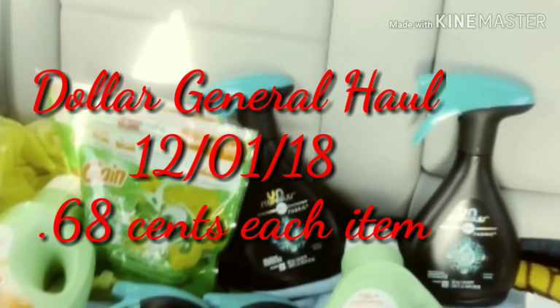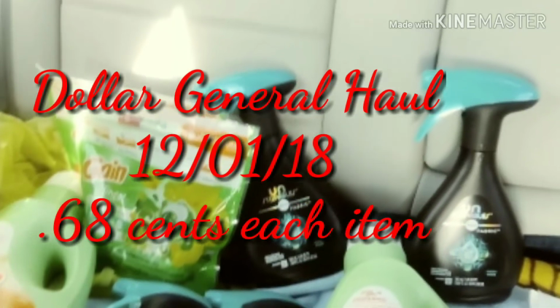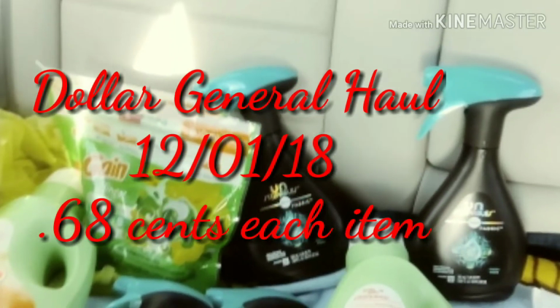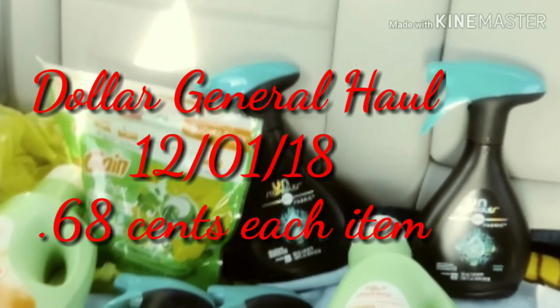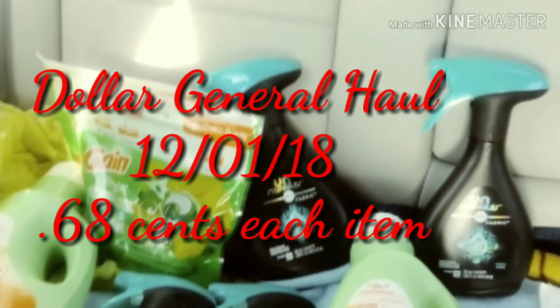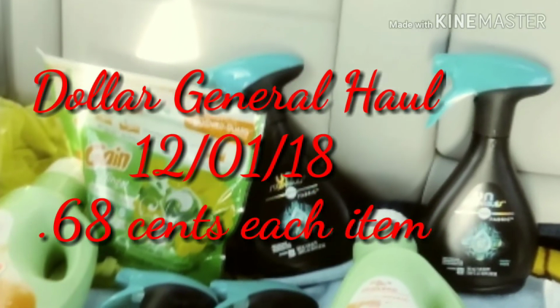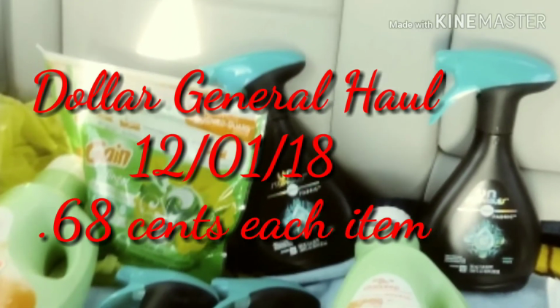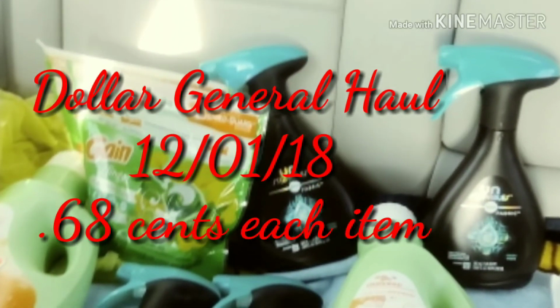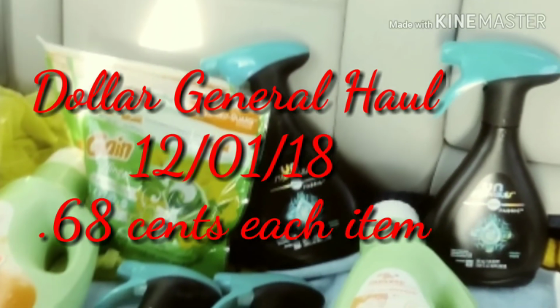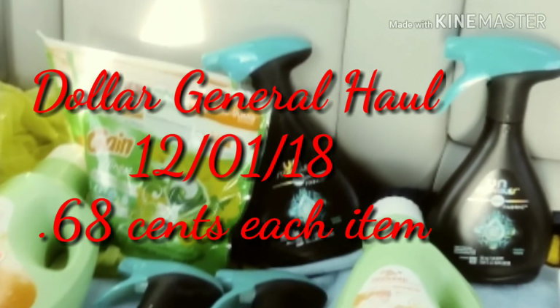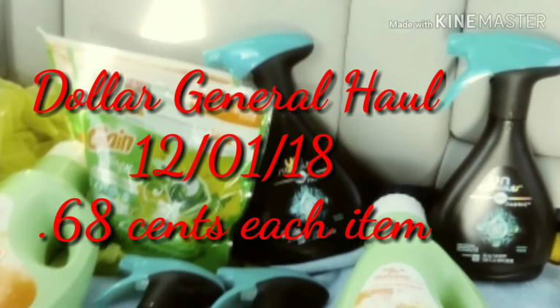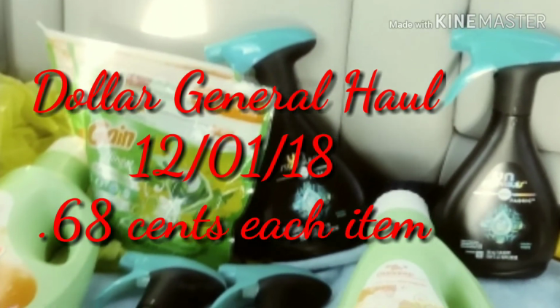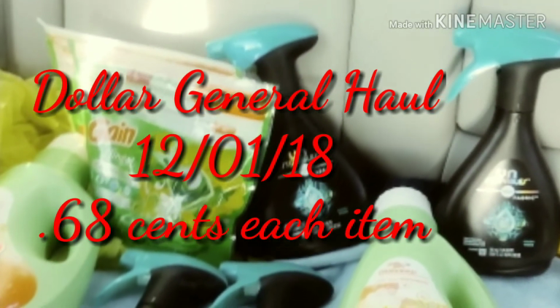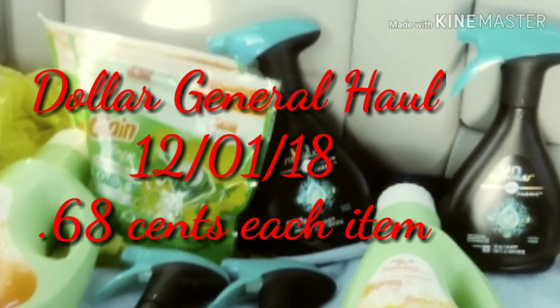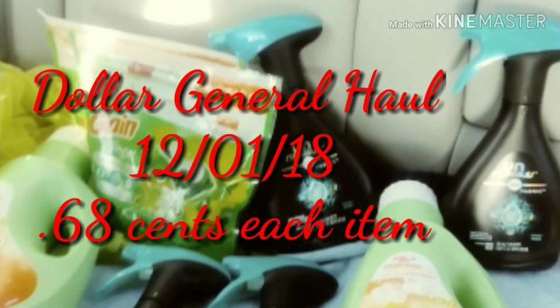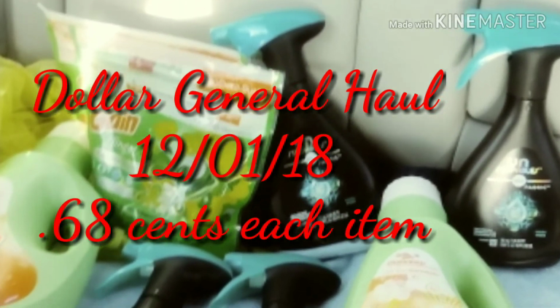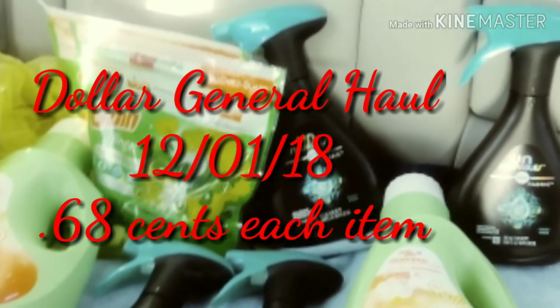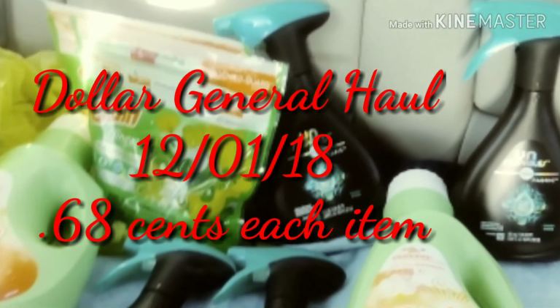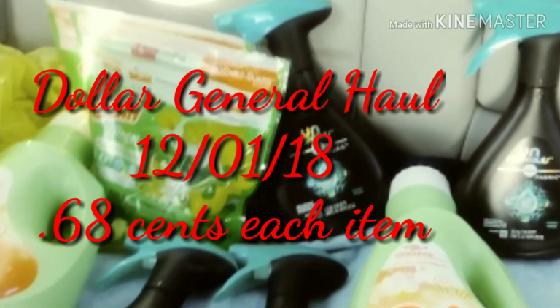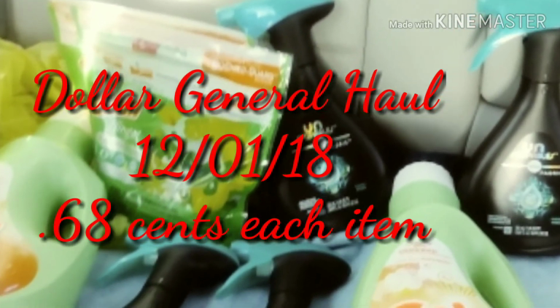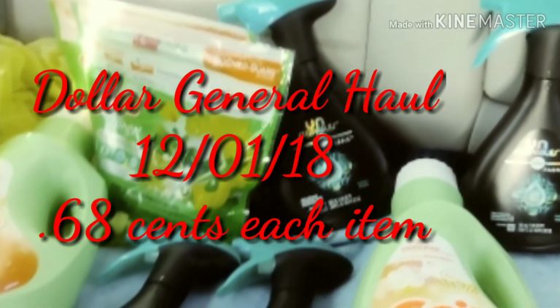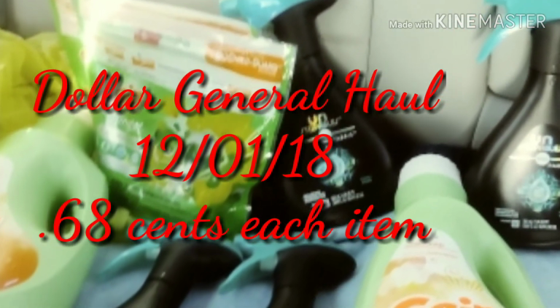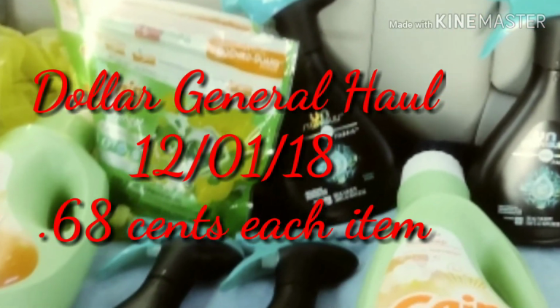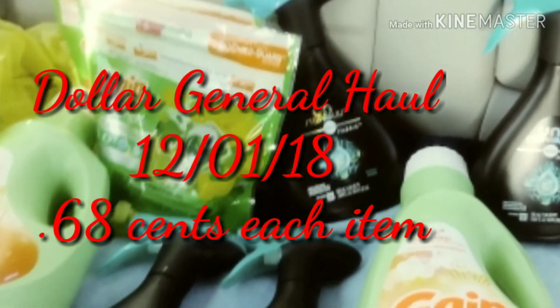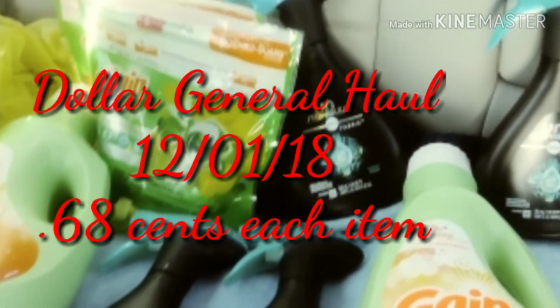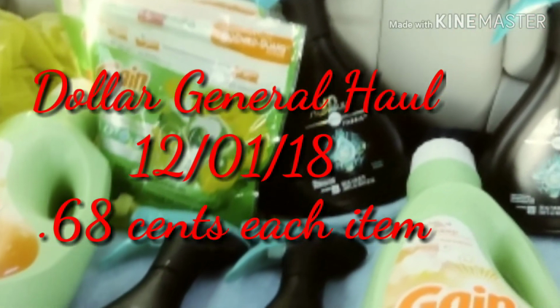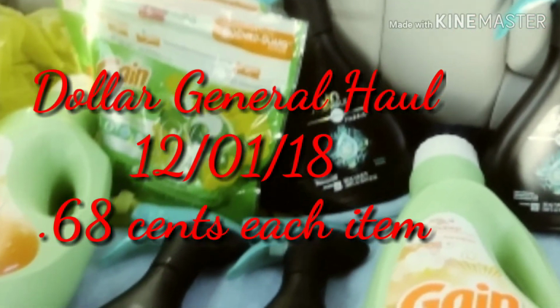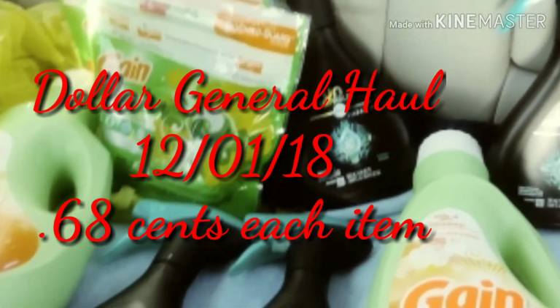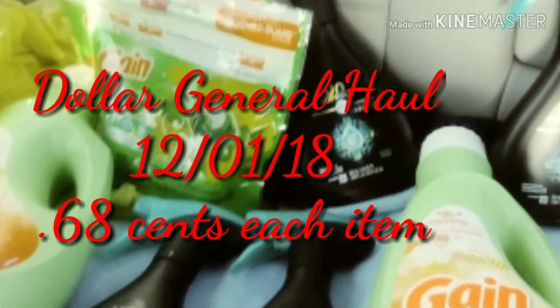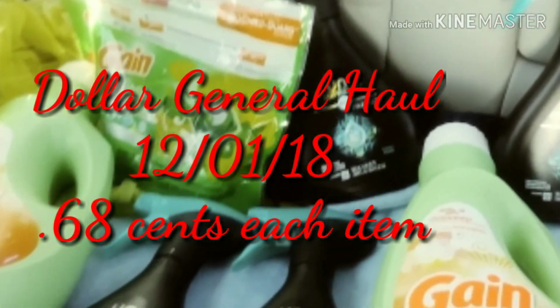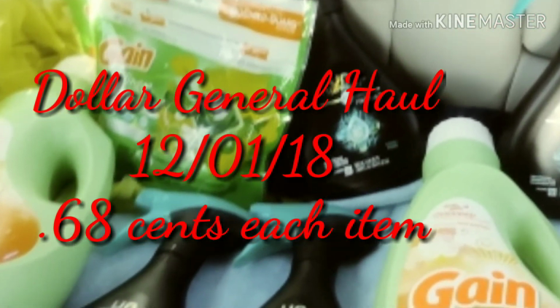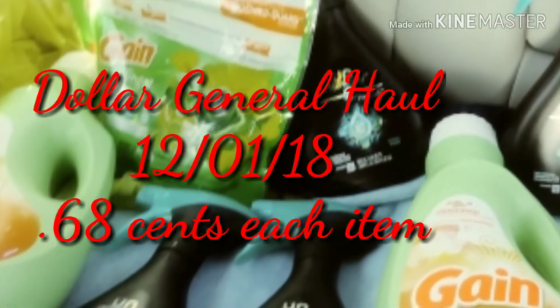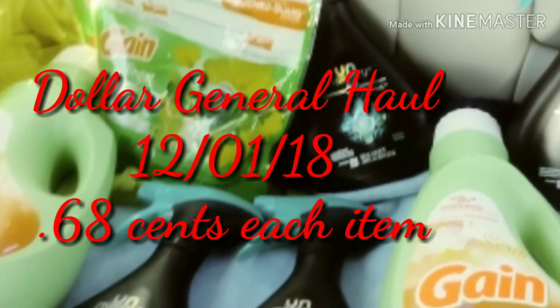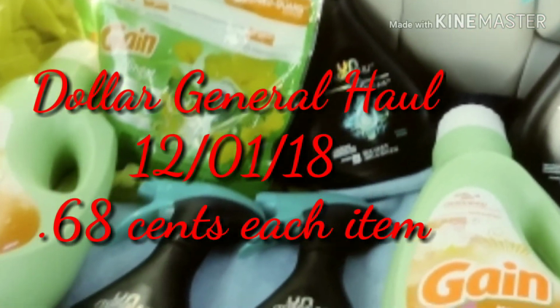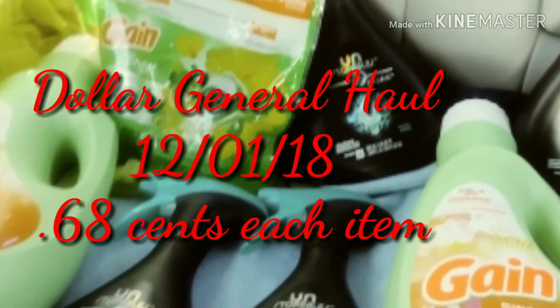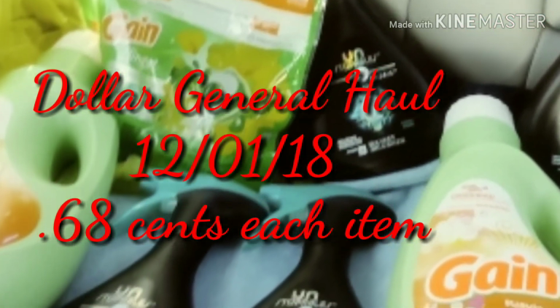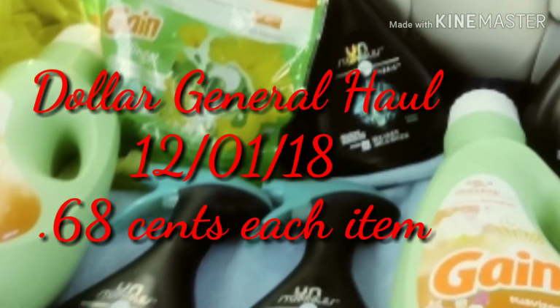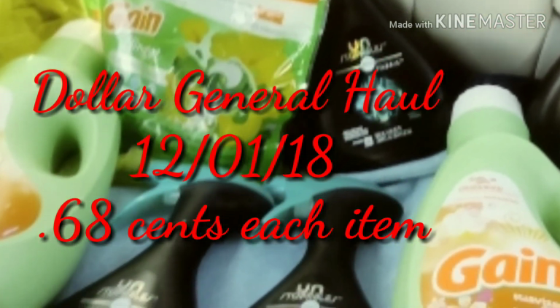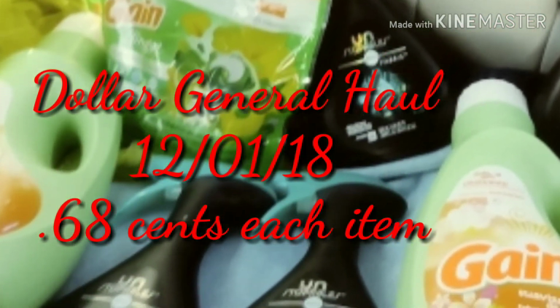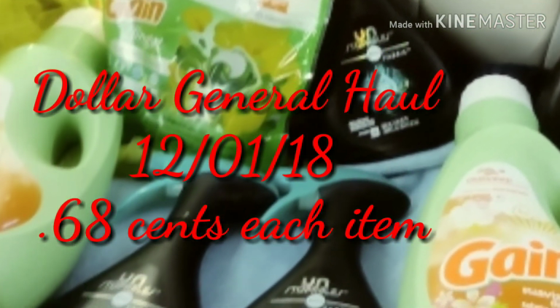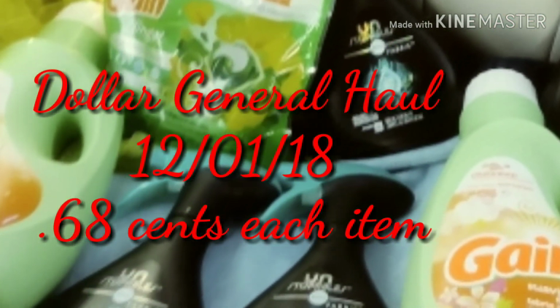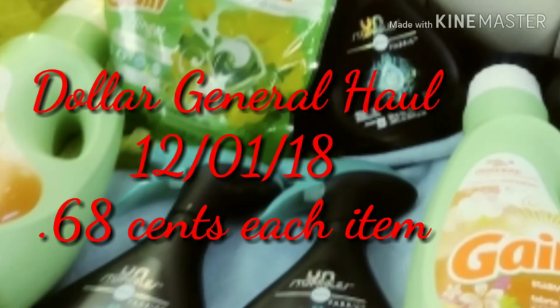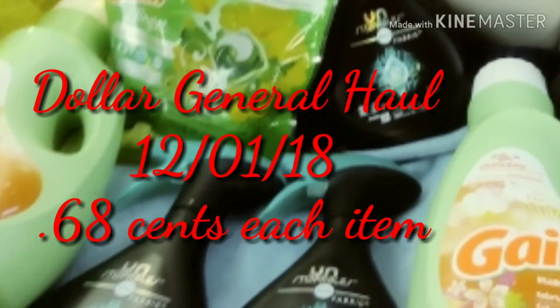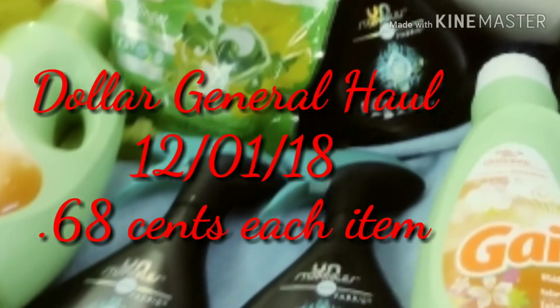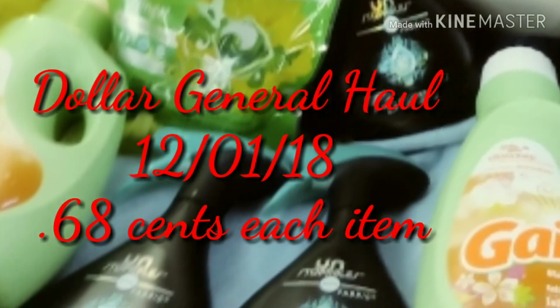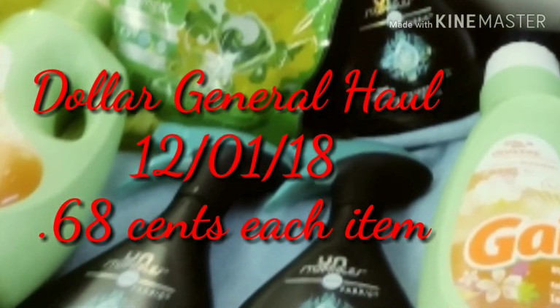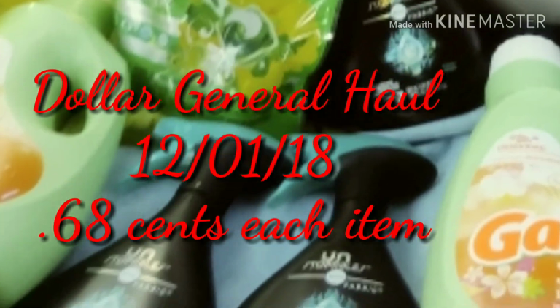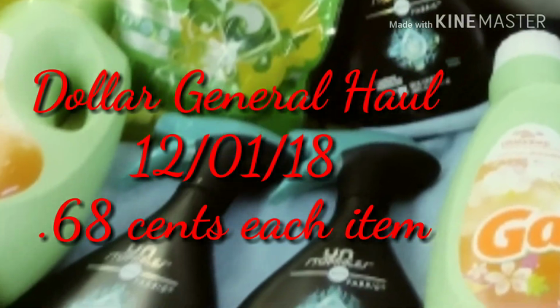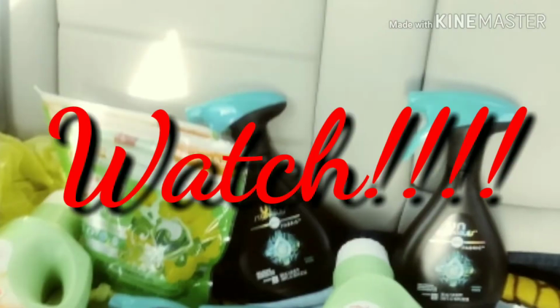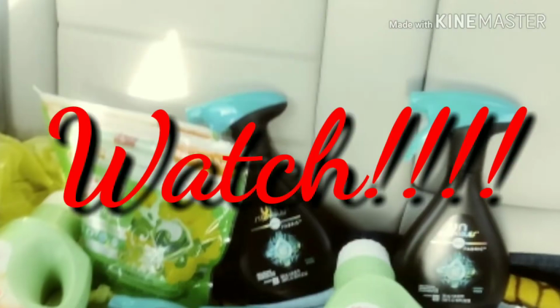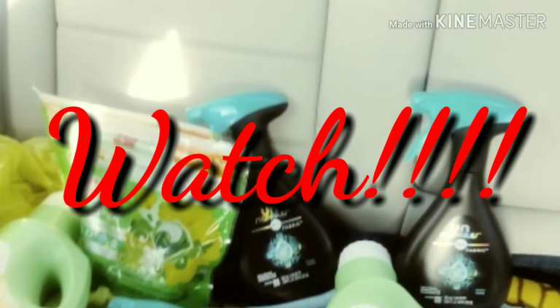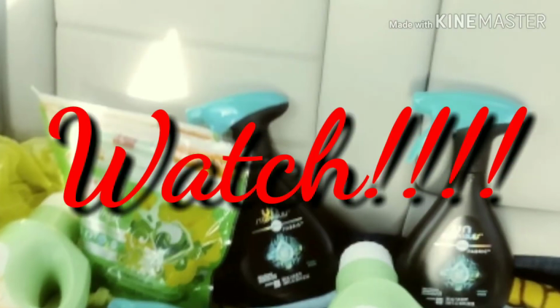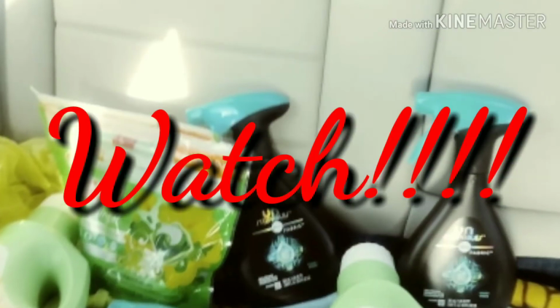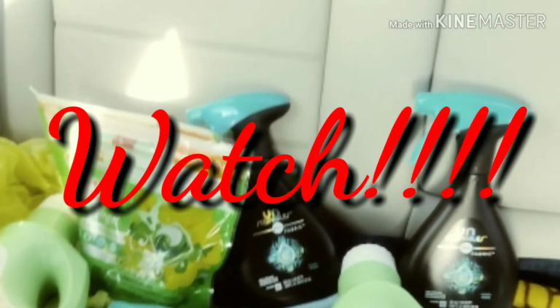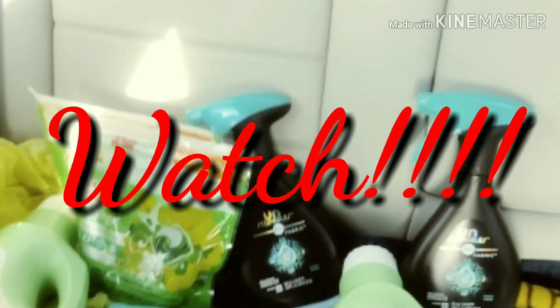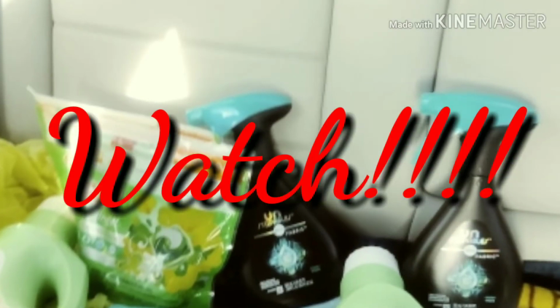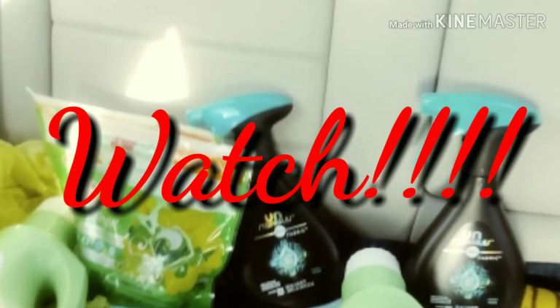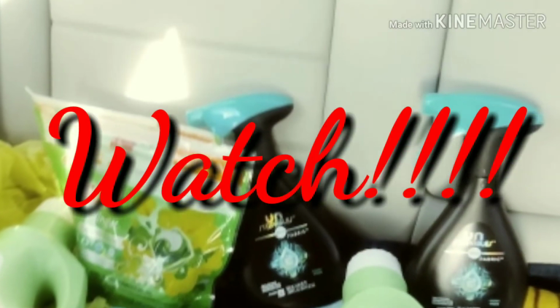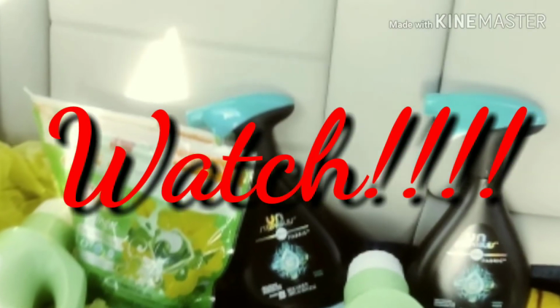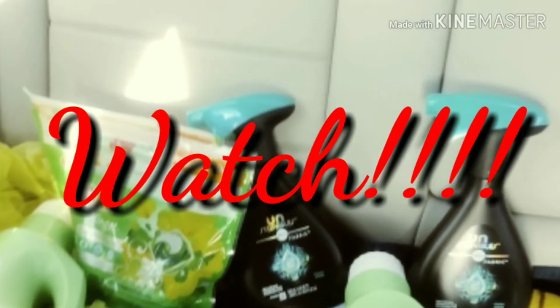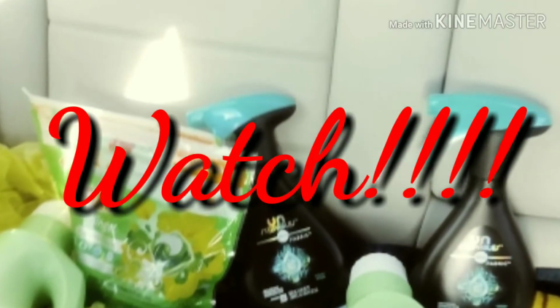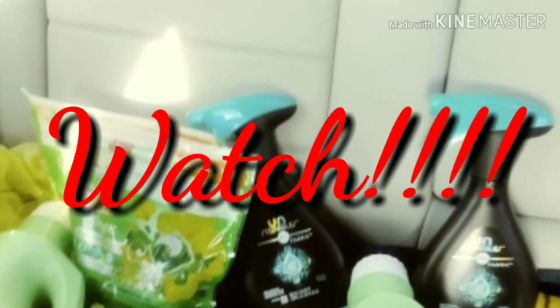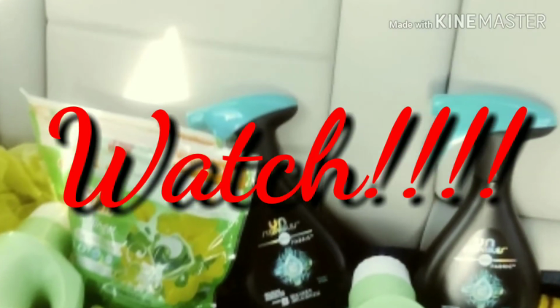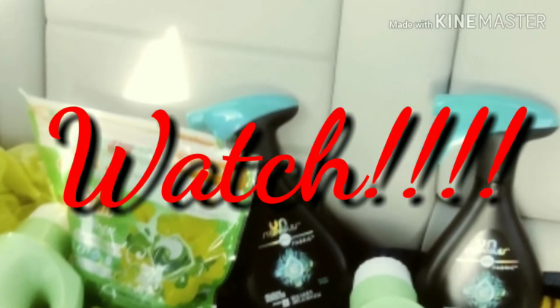Come and watch my Dollar General haul for December the 1st, 2018. Each item was $0.68 and I'll show you how I did it.